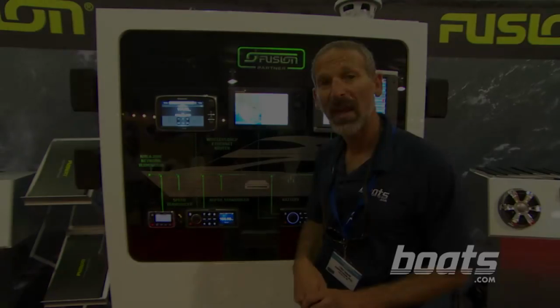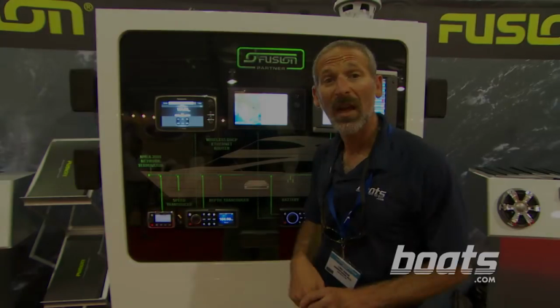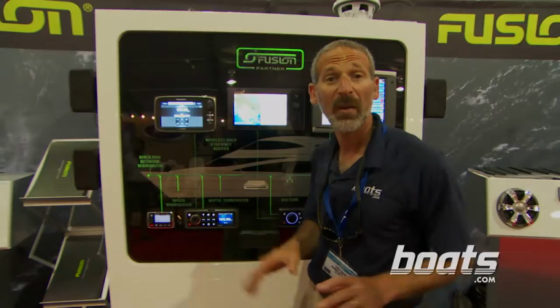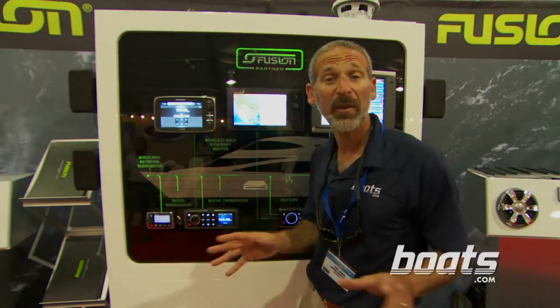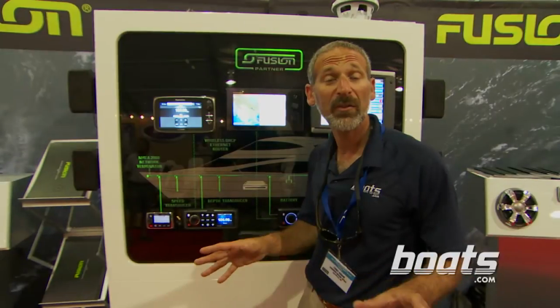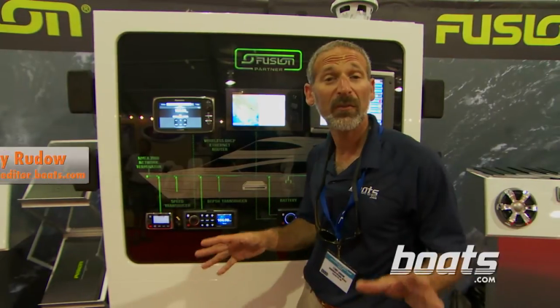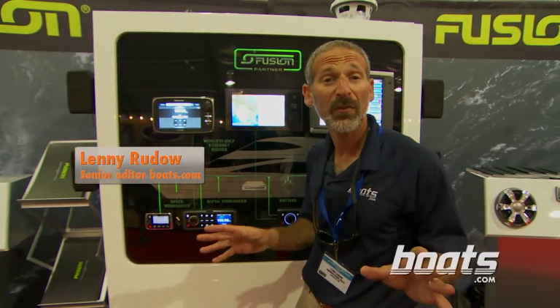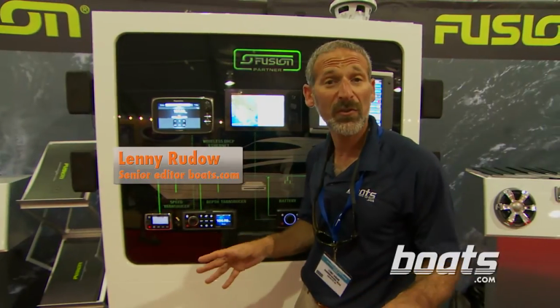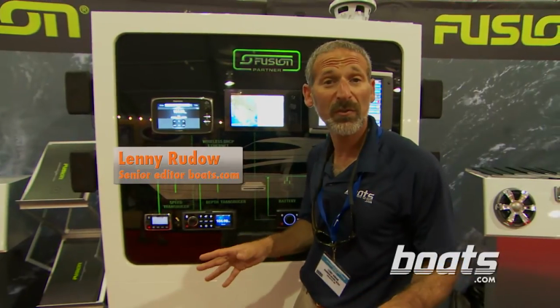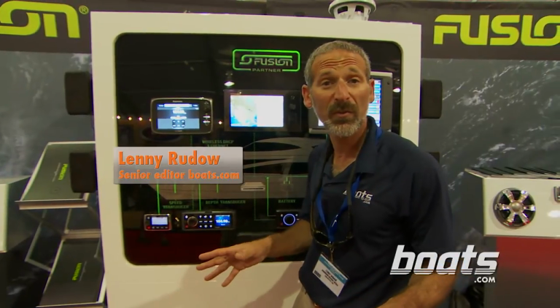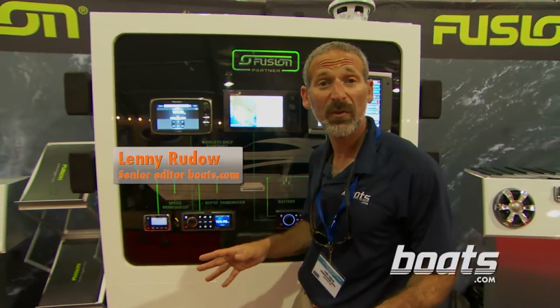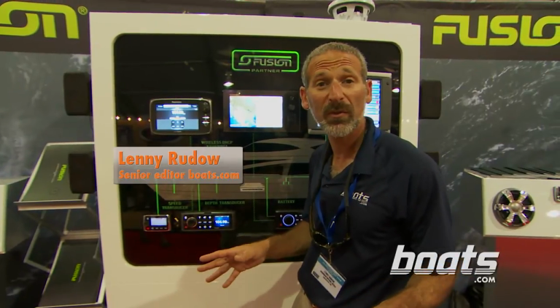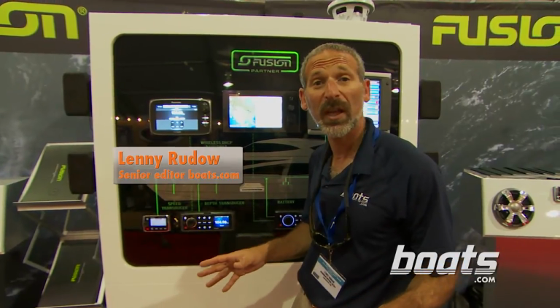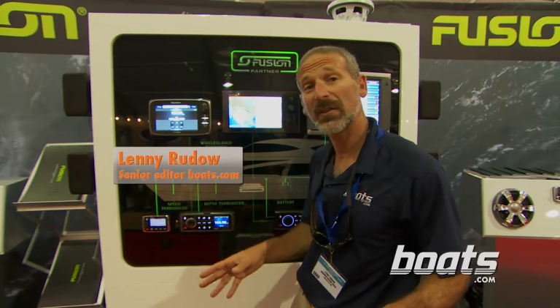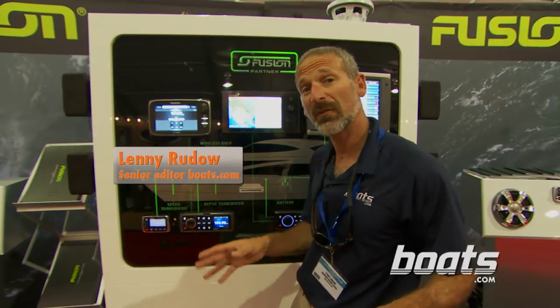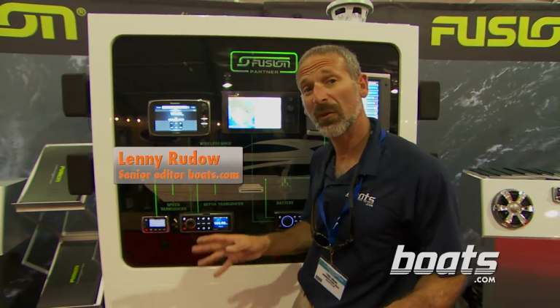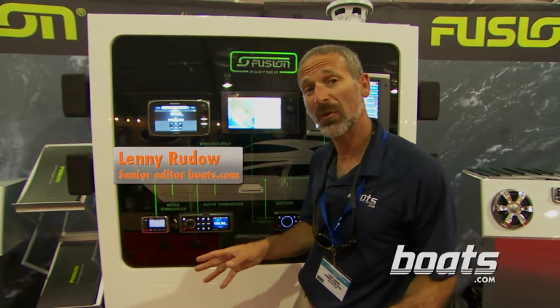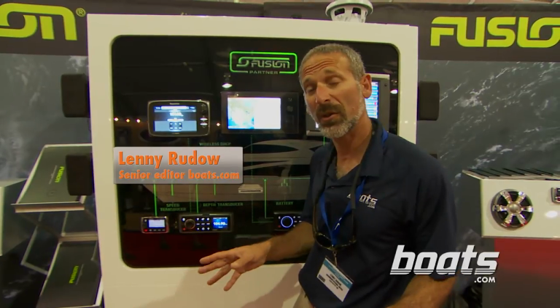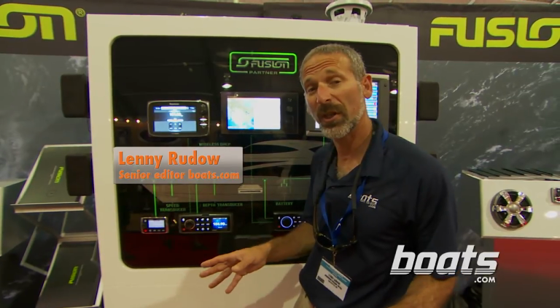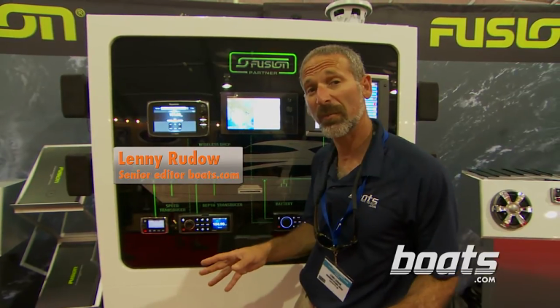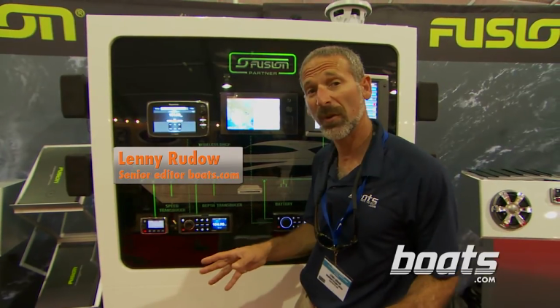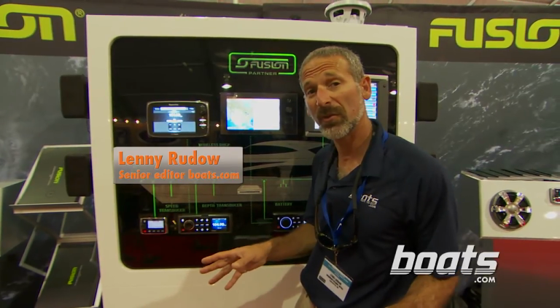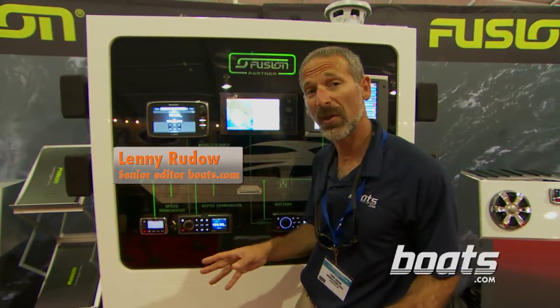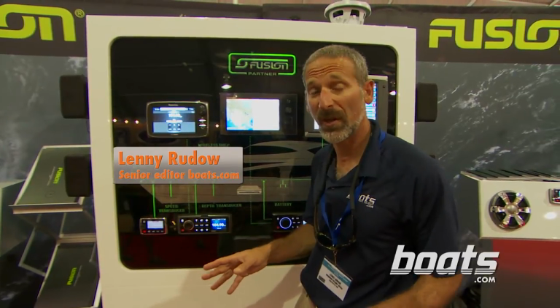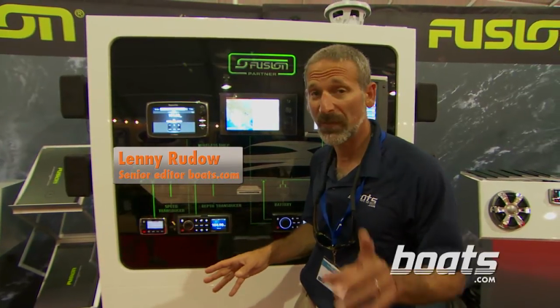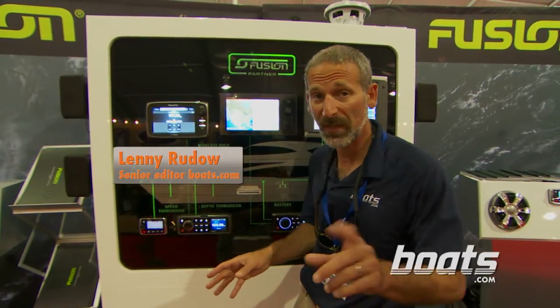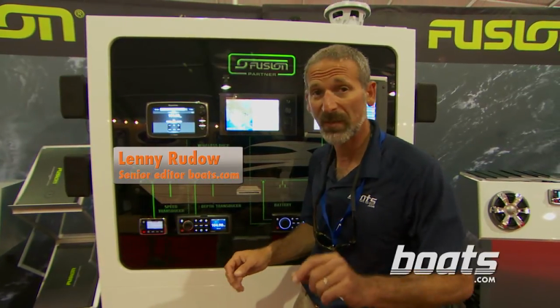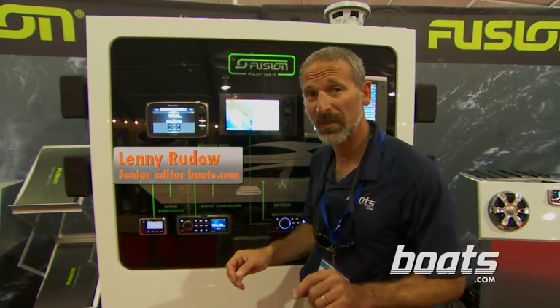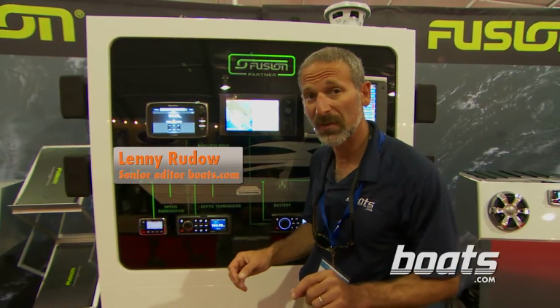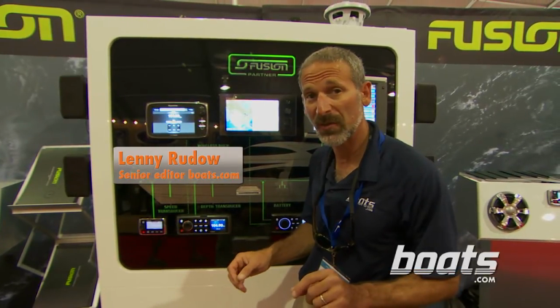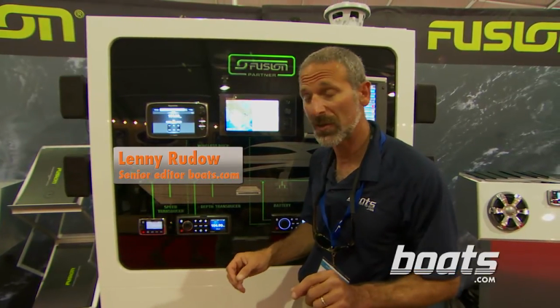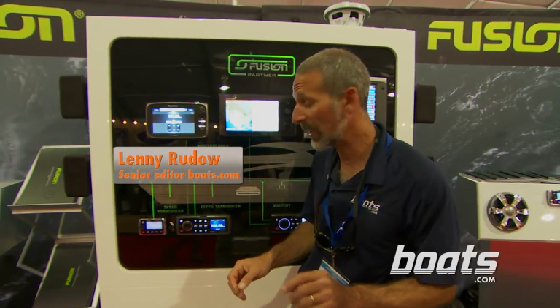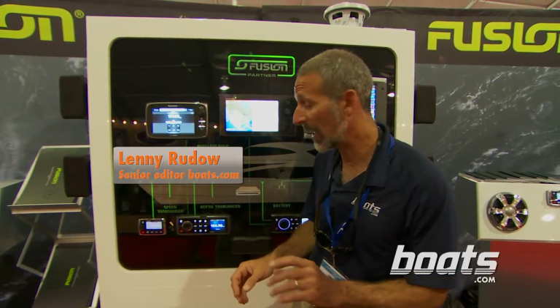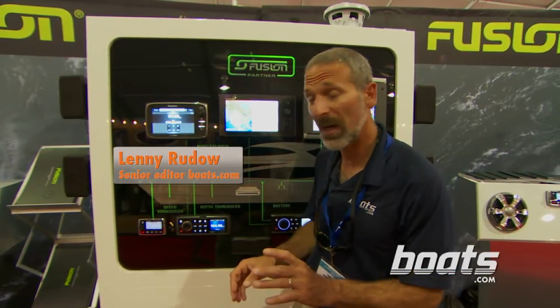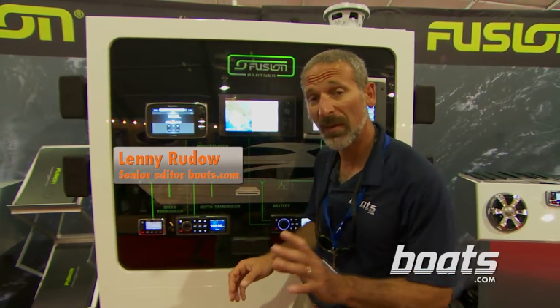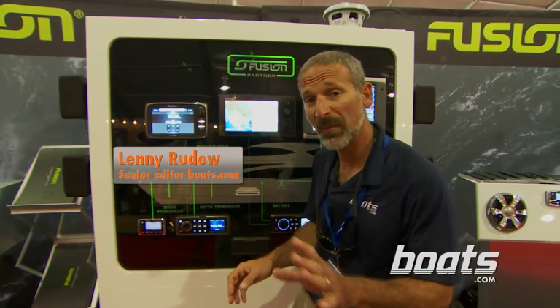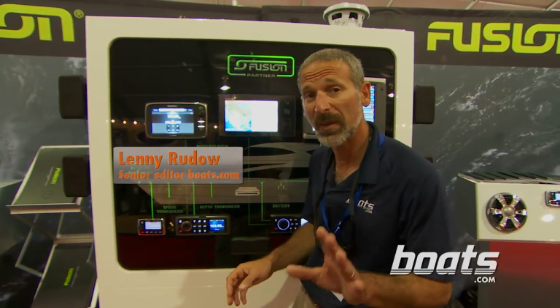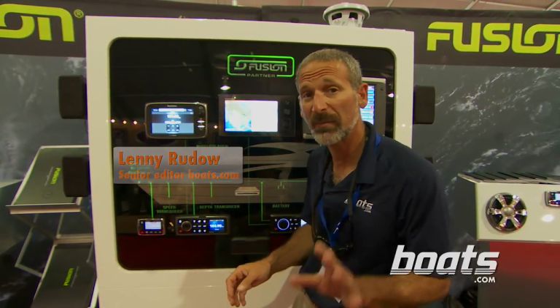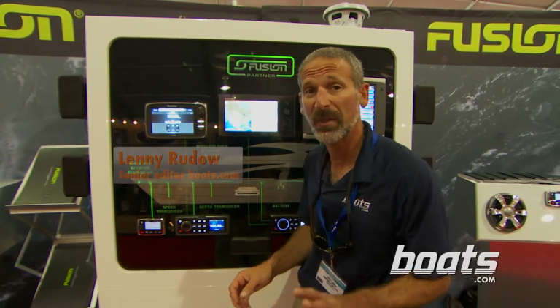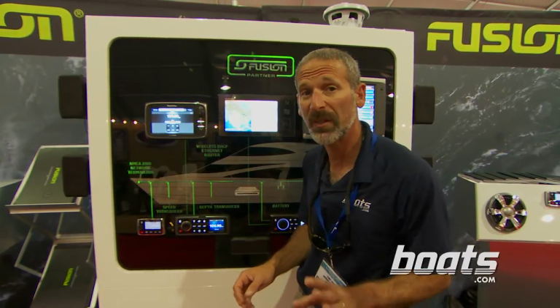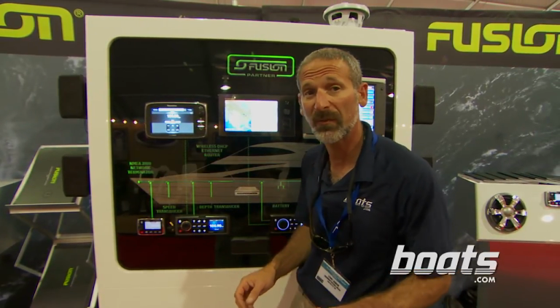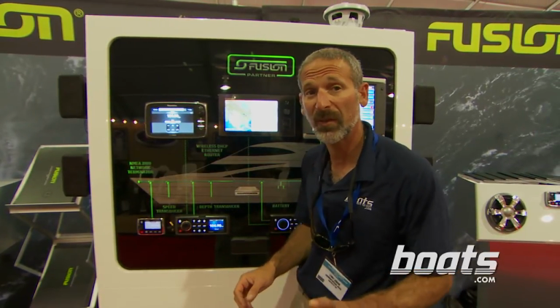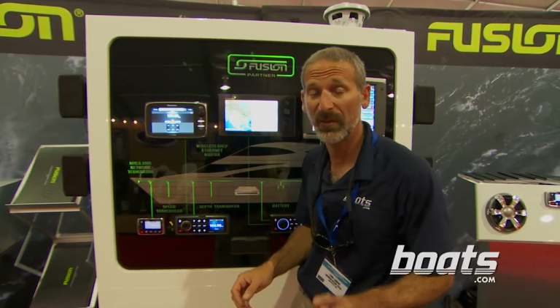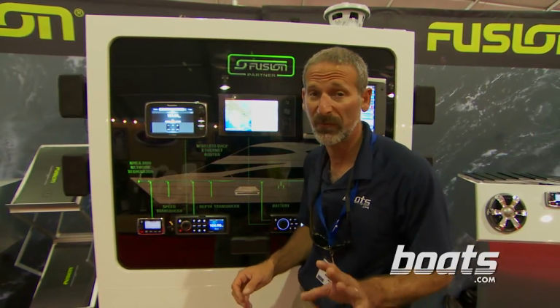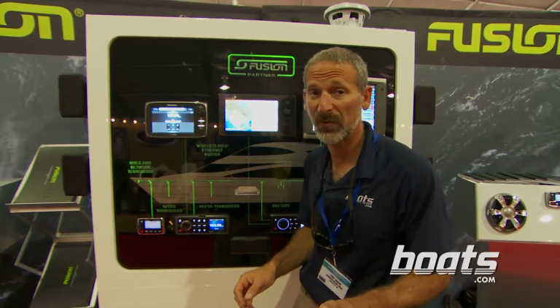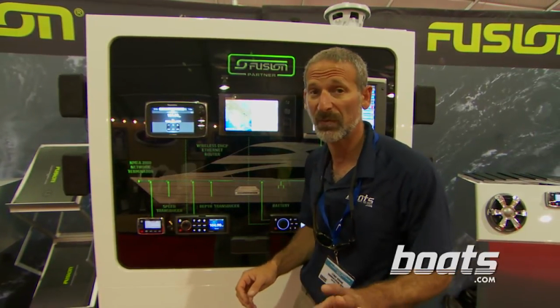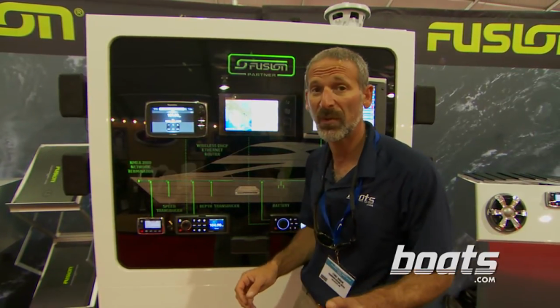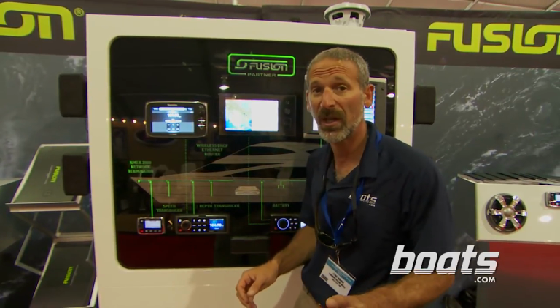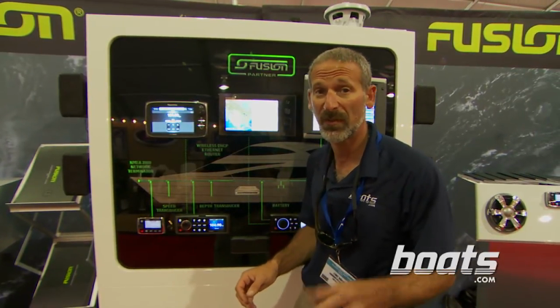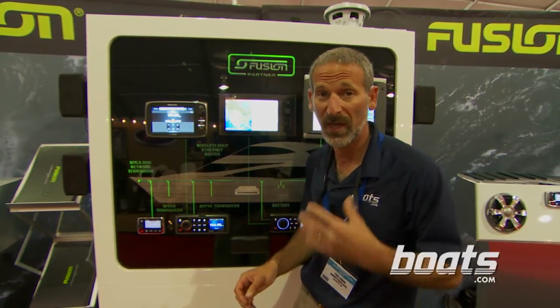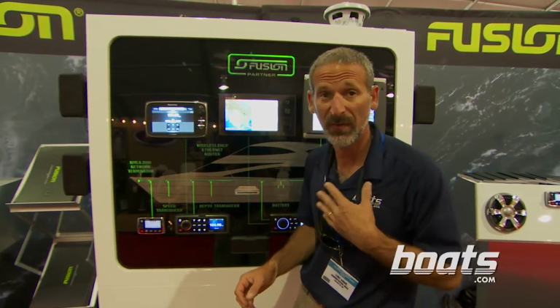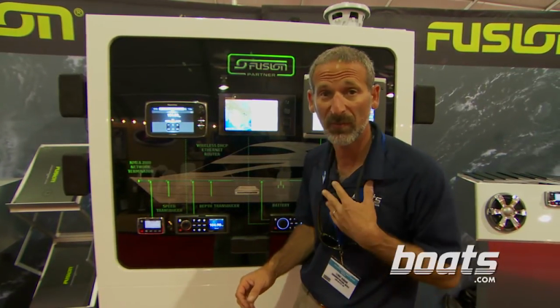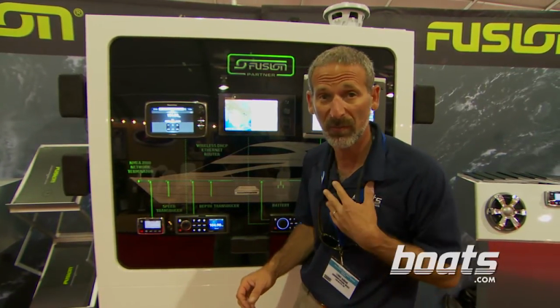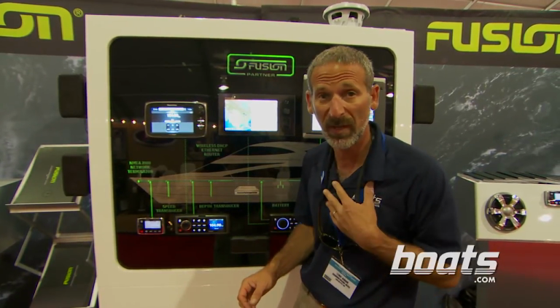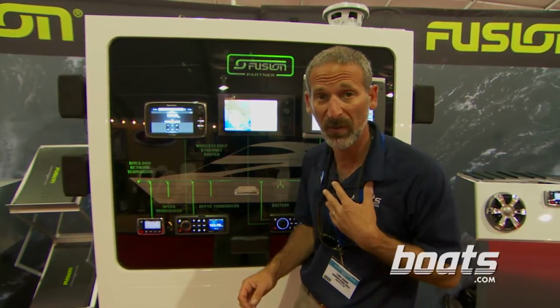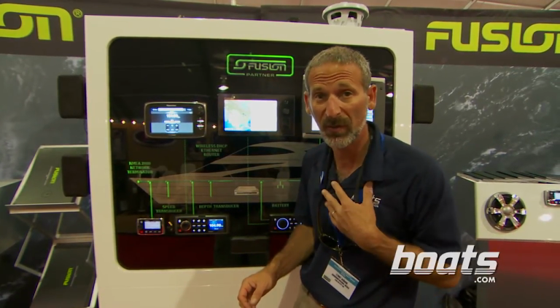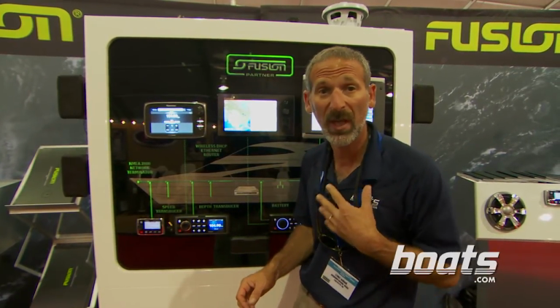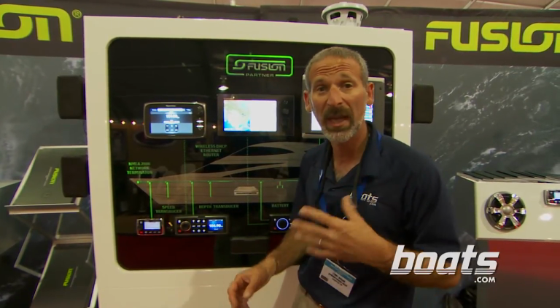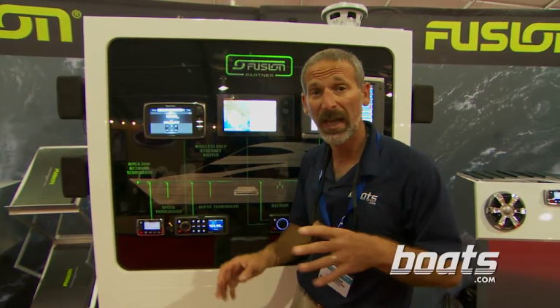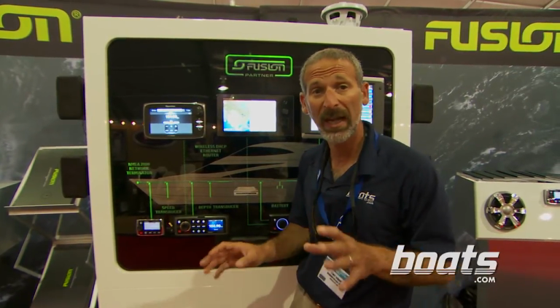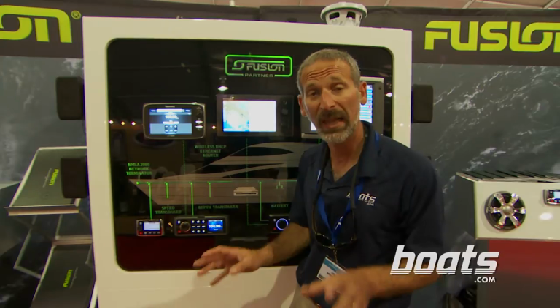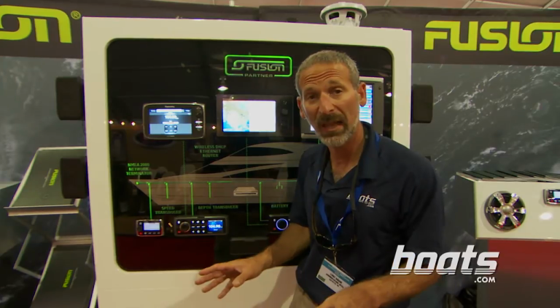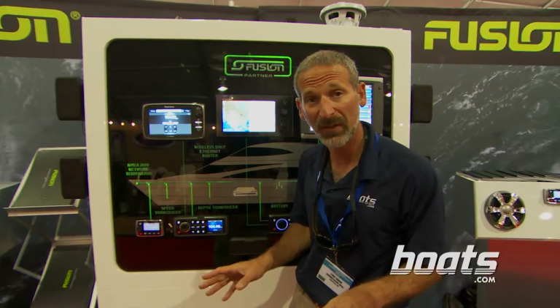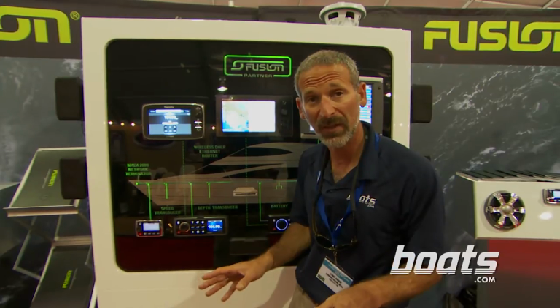I'm here at the Fusion booth at the Fort Lauderdale Boat Show, and I found something interesting. I'm a big believer in Fusion products. I have one on my boat, and I love it.